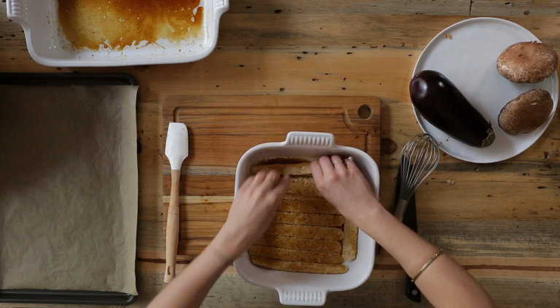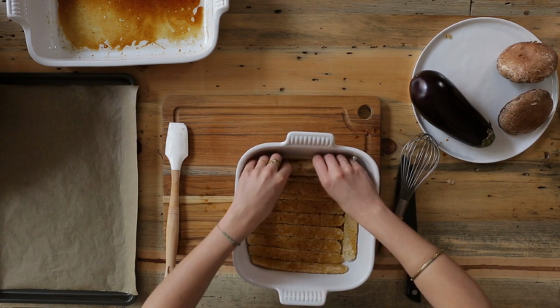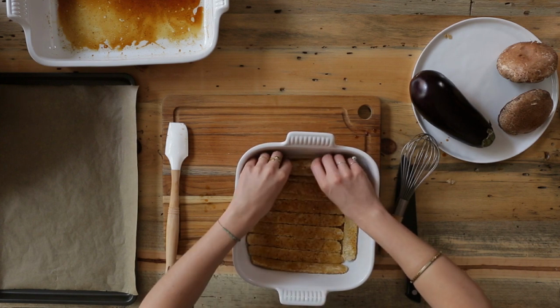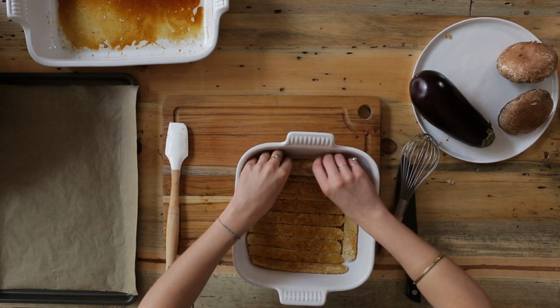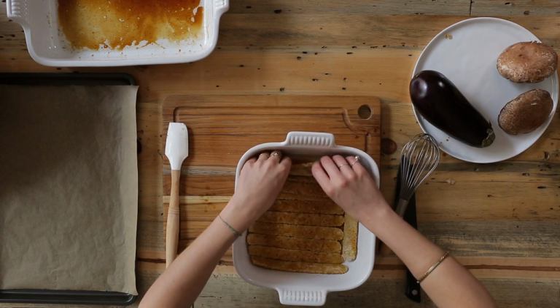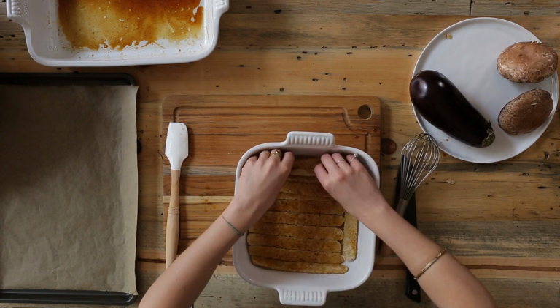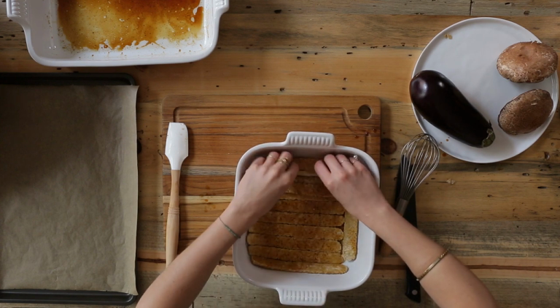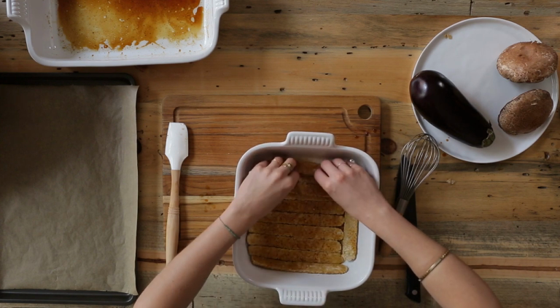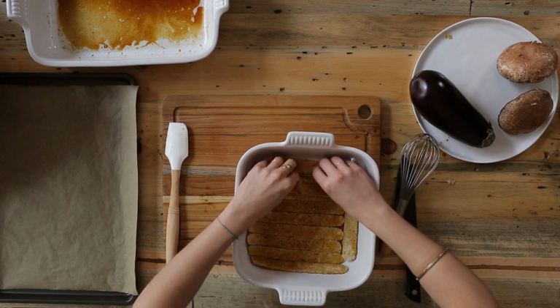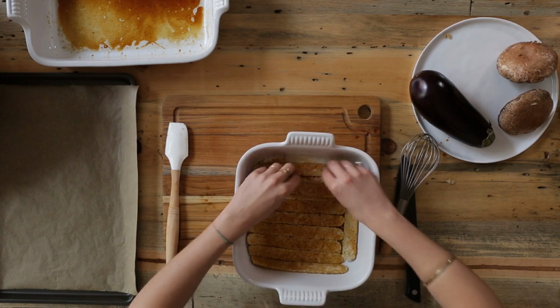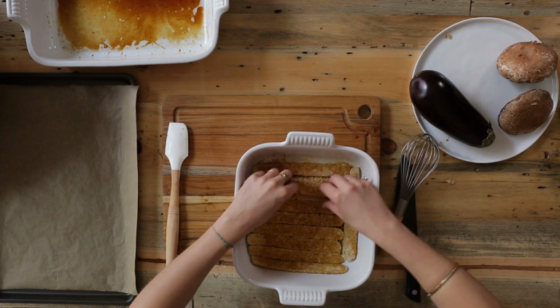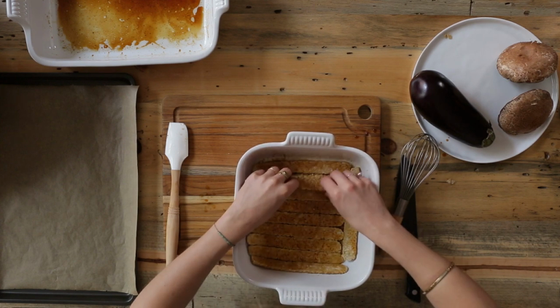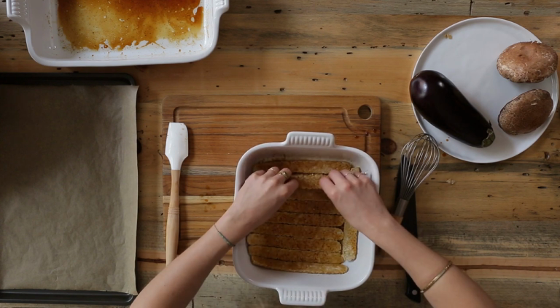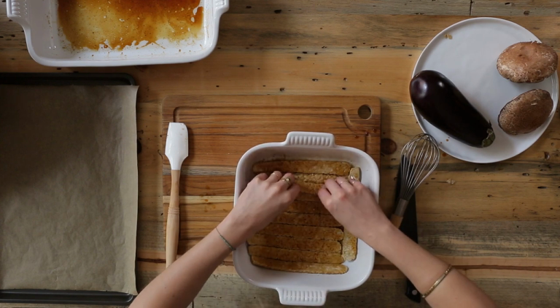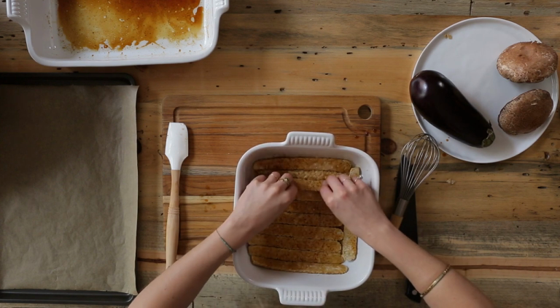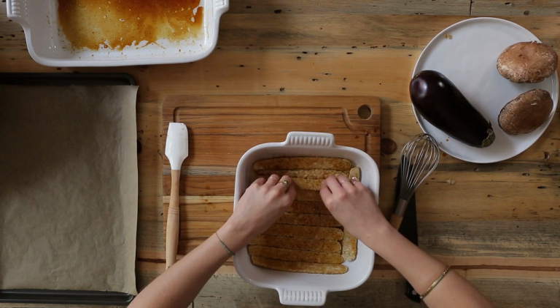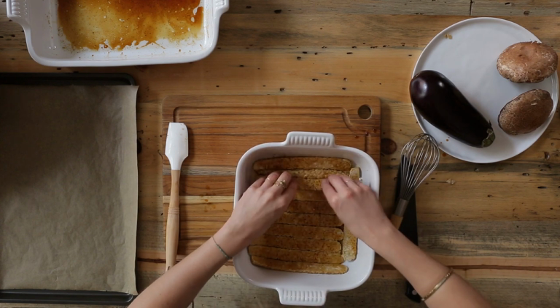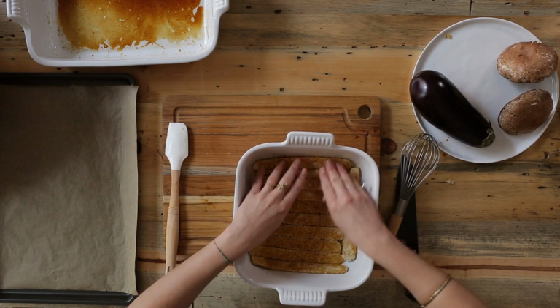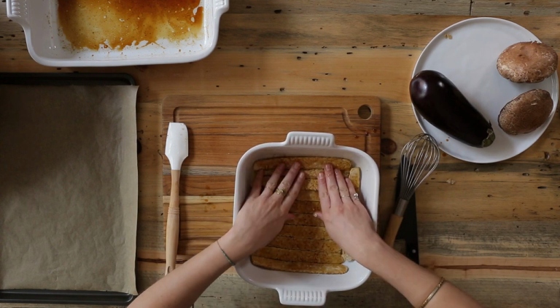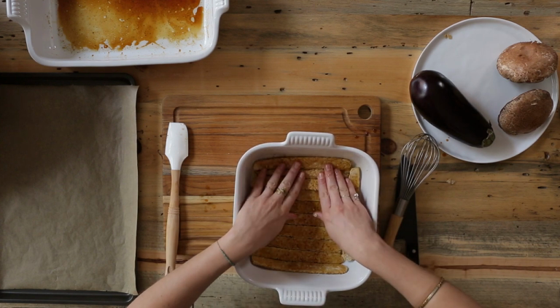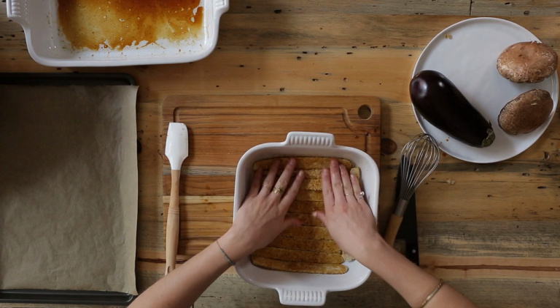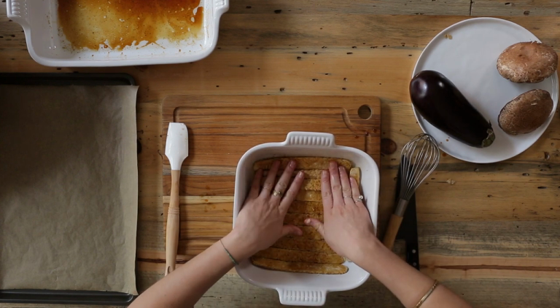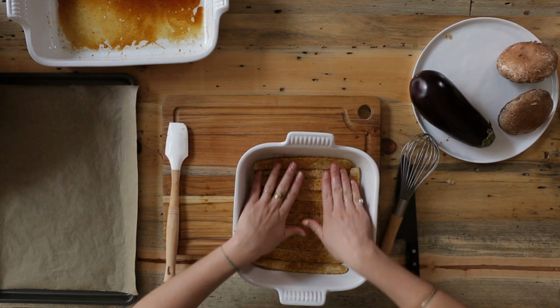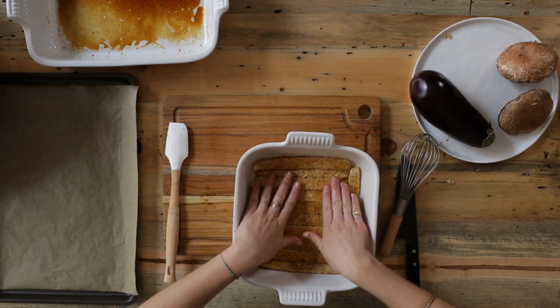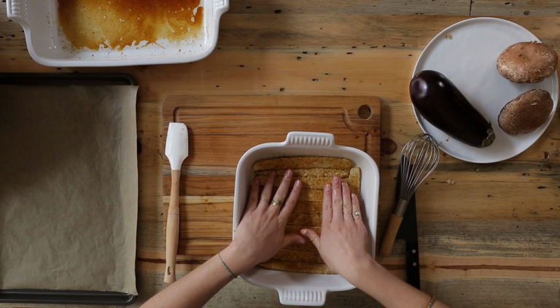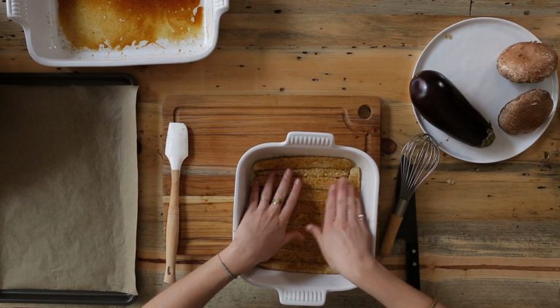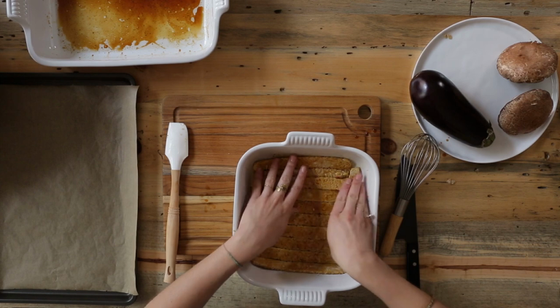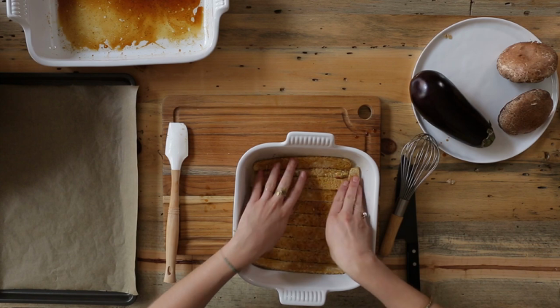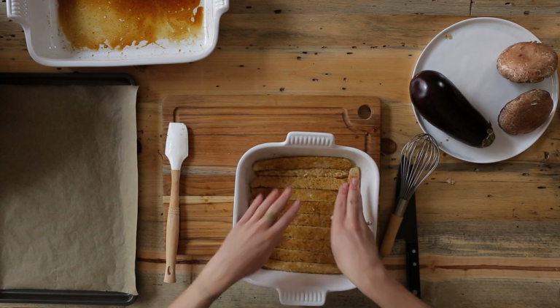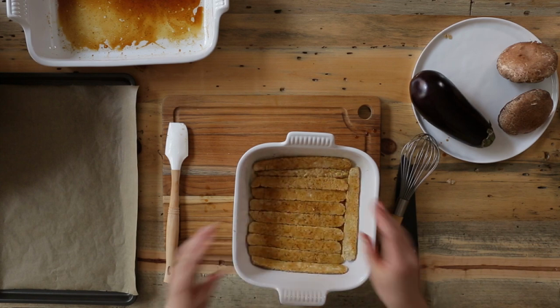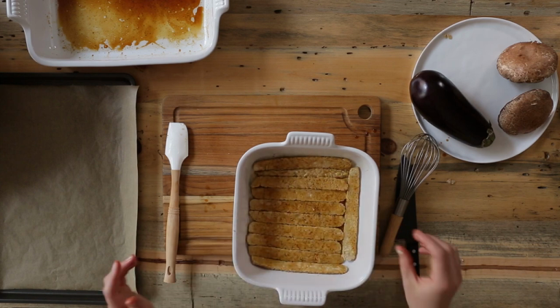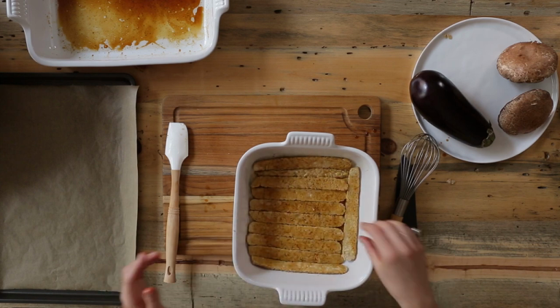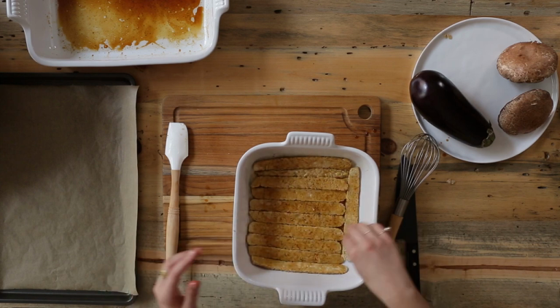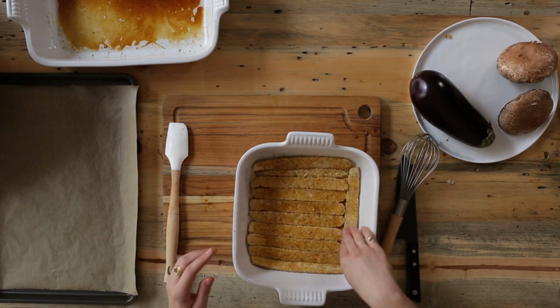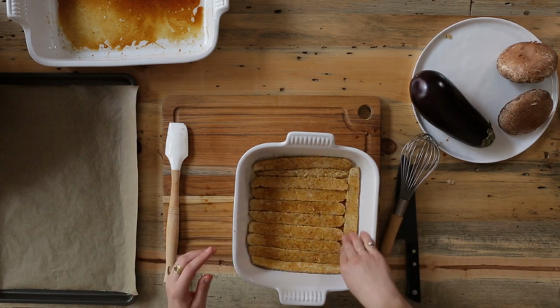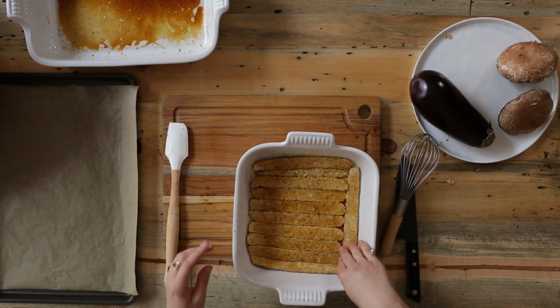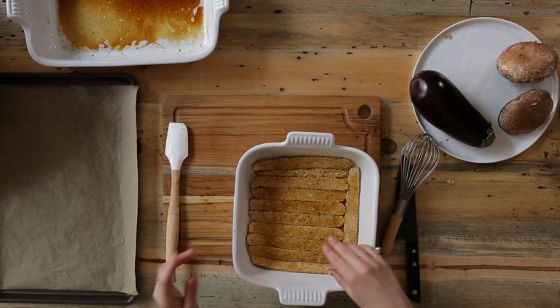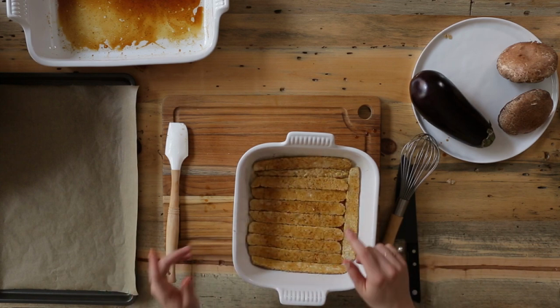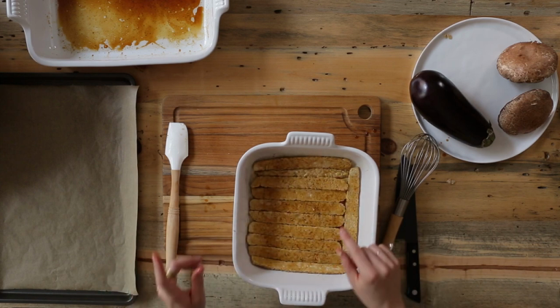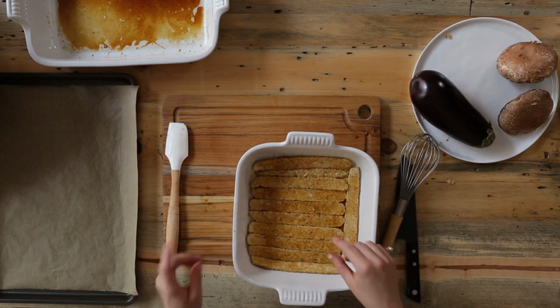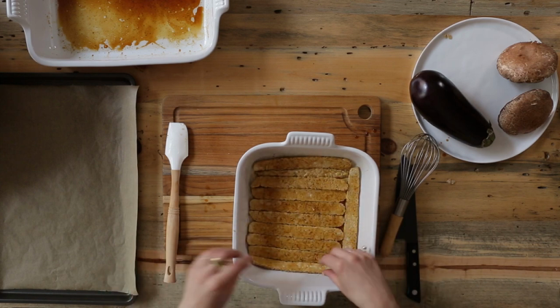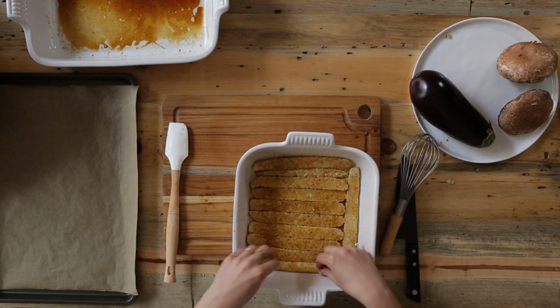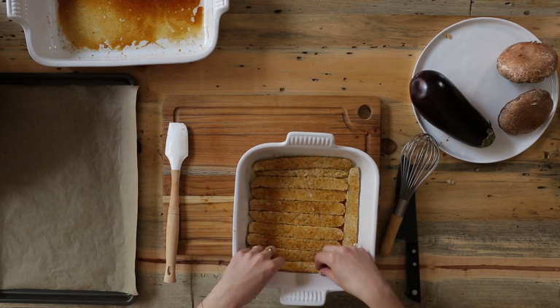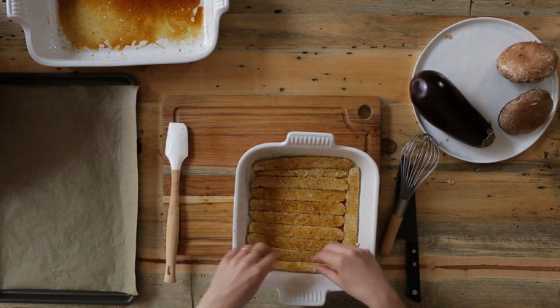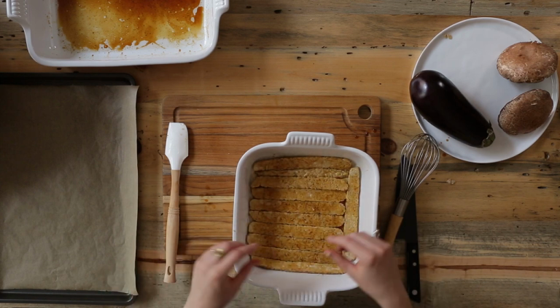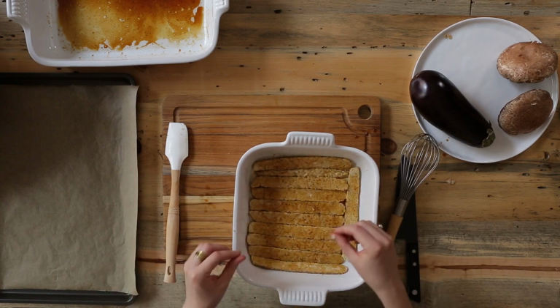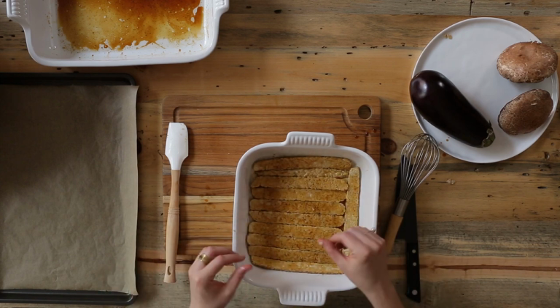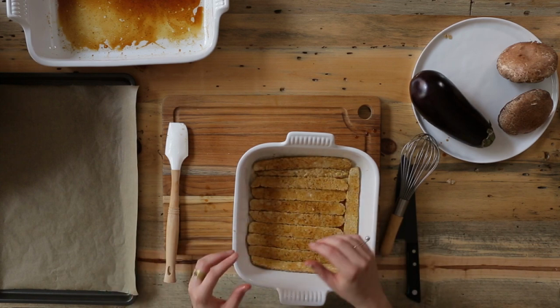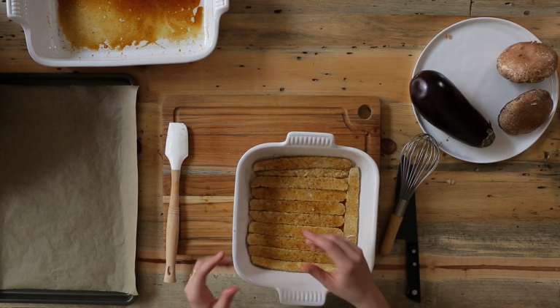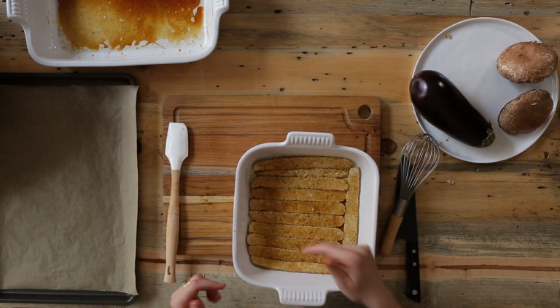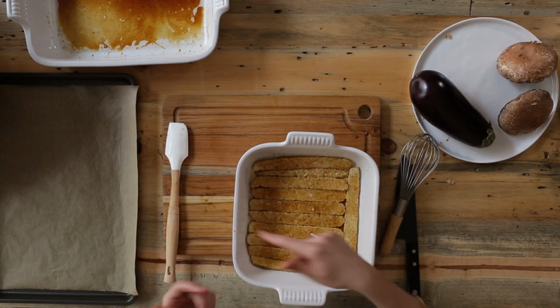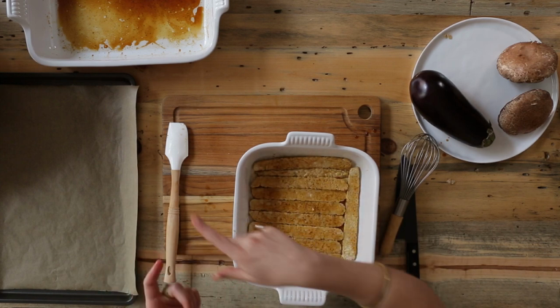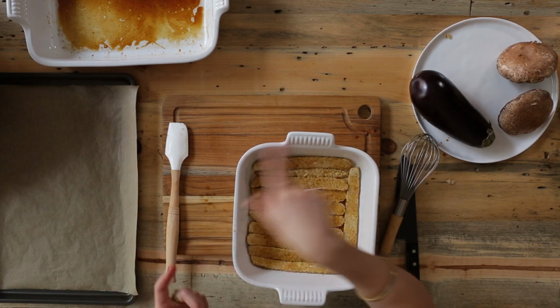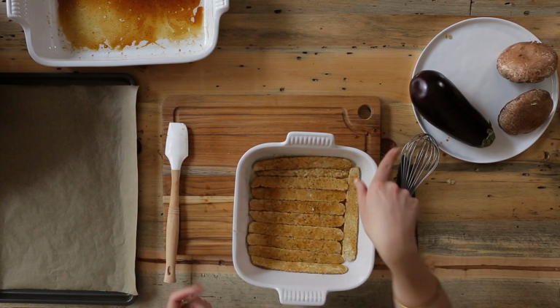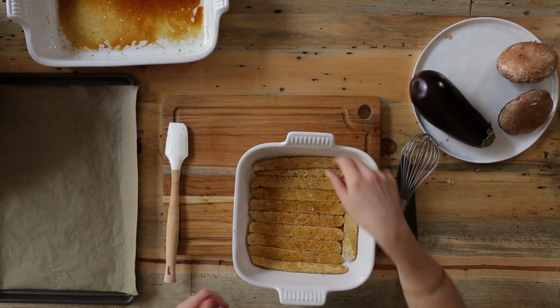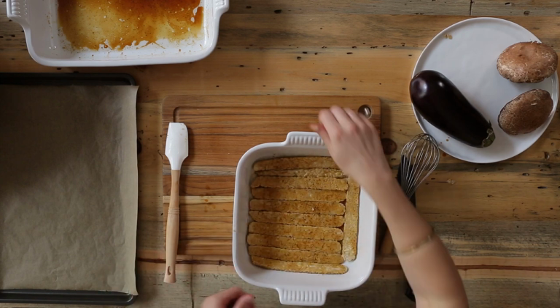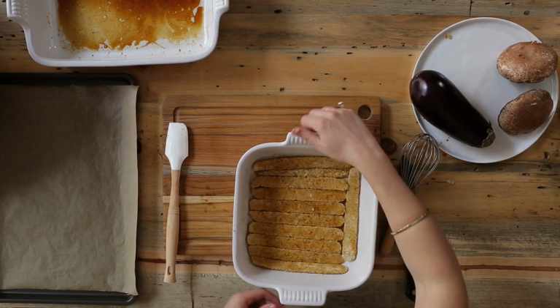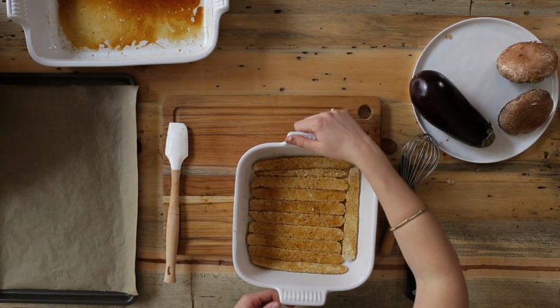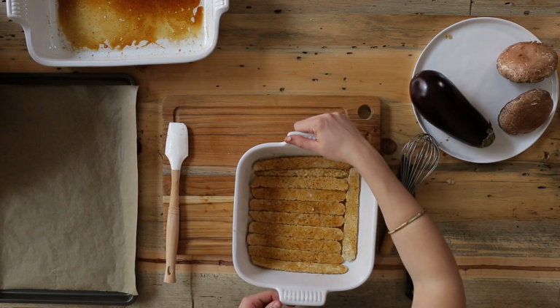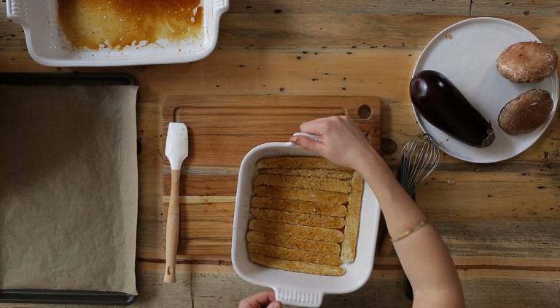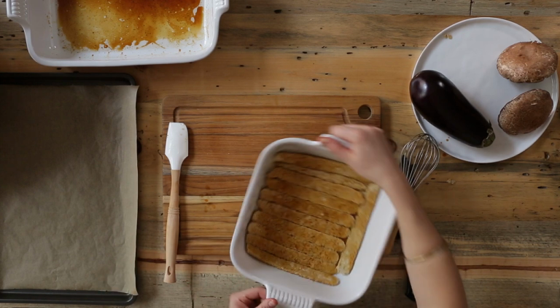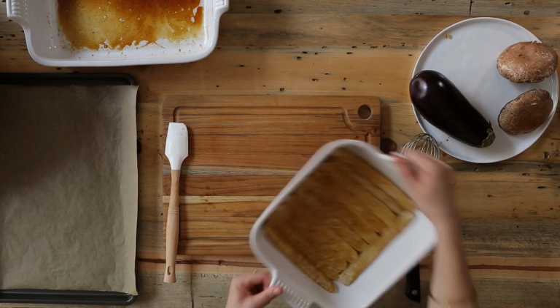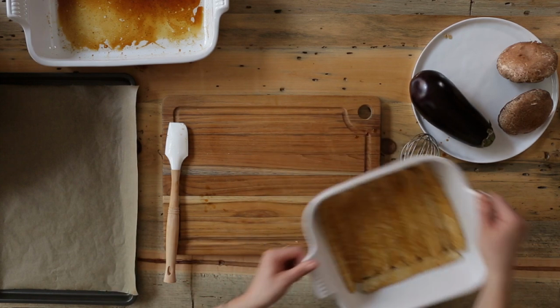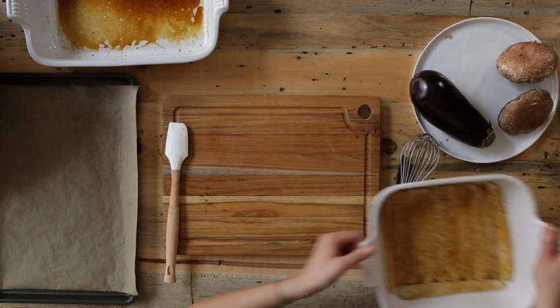As long as it's sitting in the marinade as much as possible — perfect. I'm going to let this sit for a few minutes while I prepare the other vegetables.